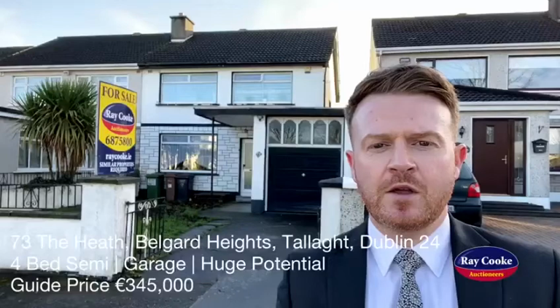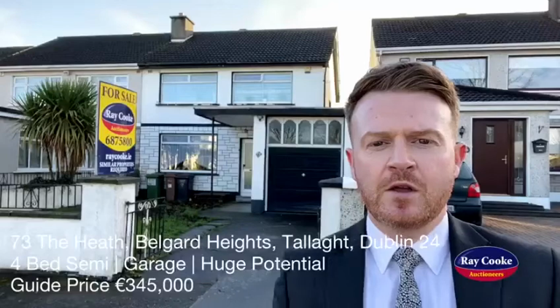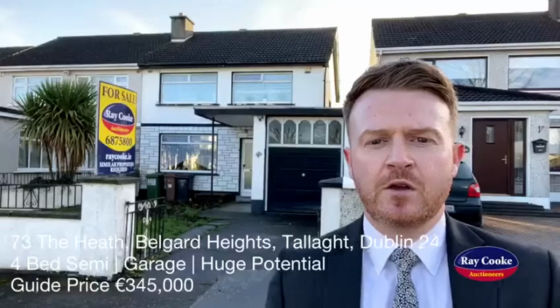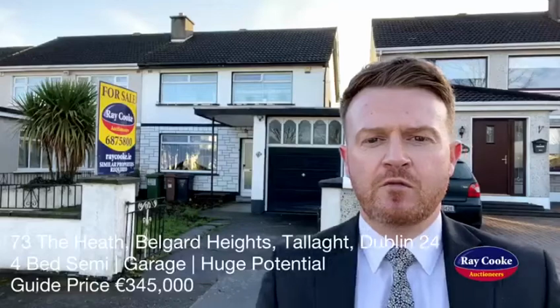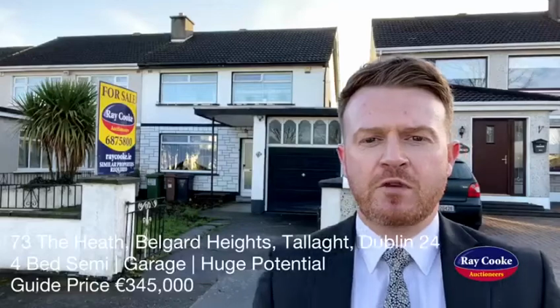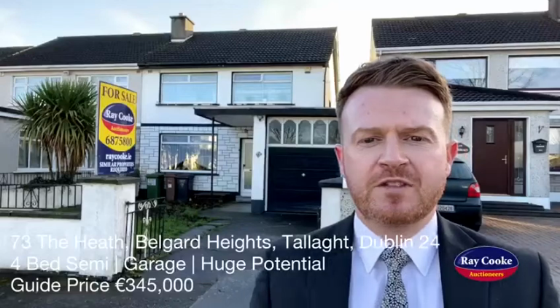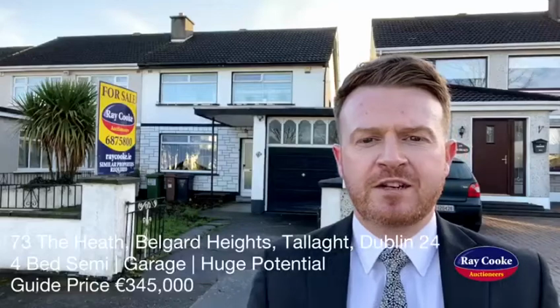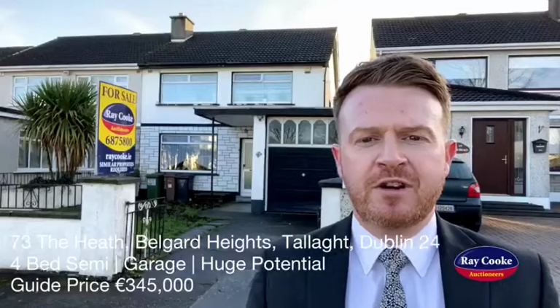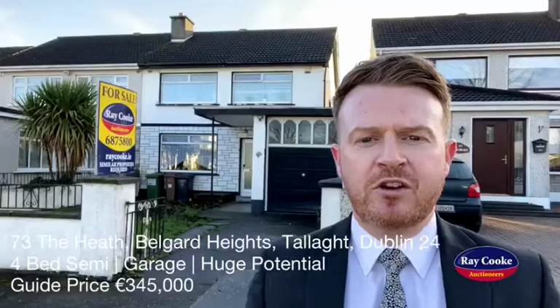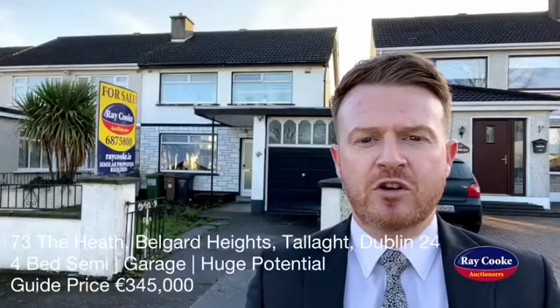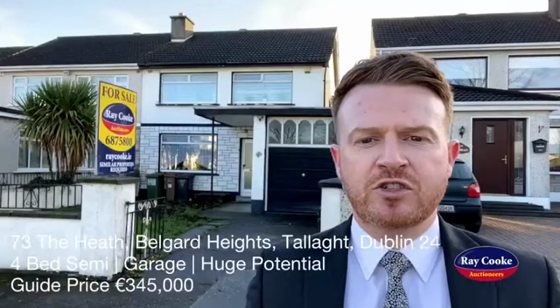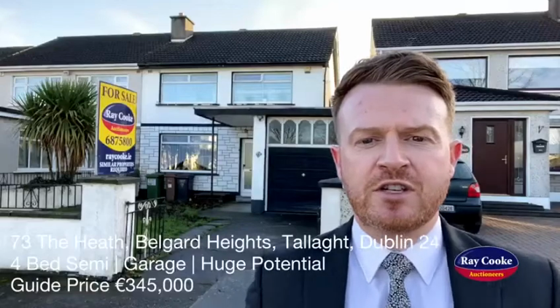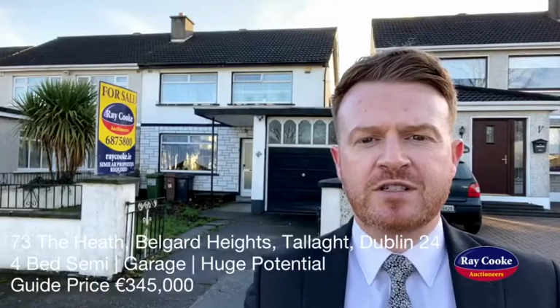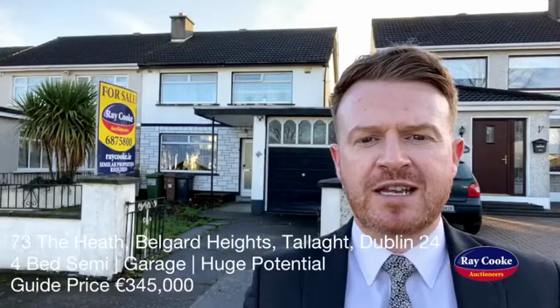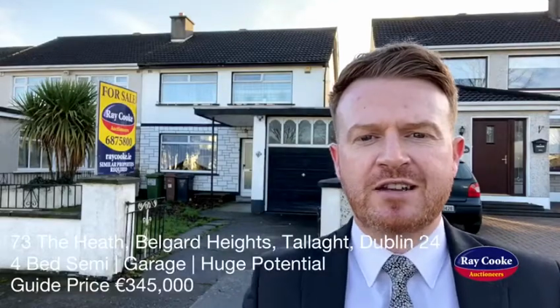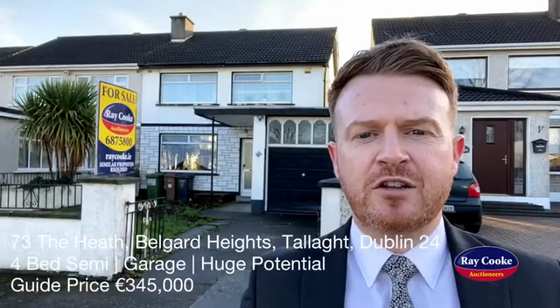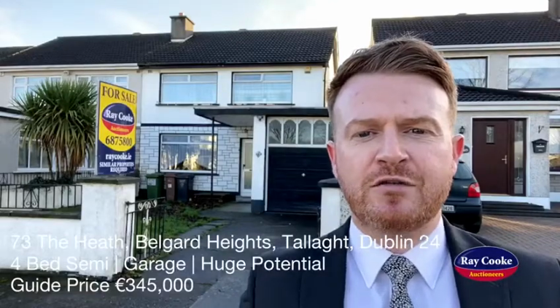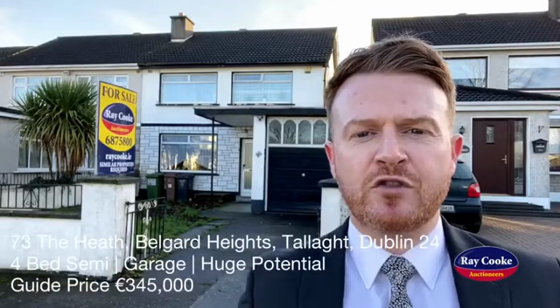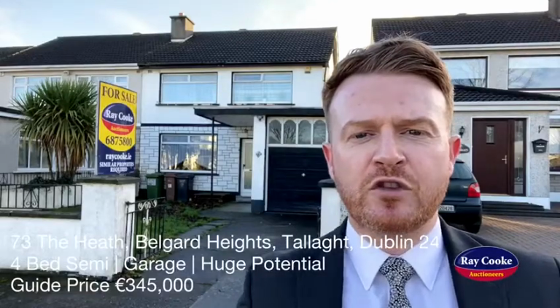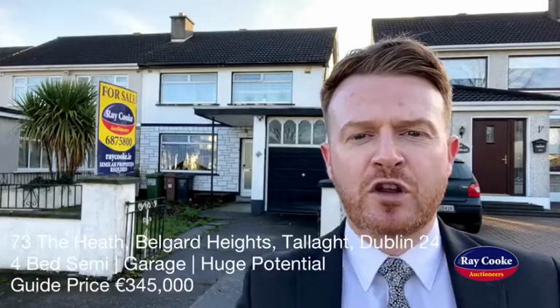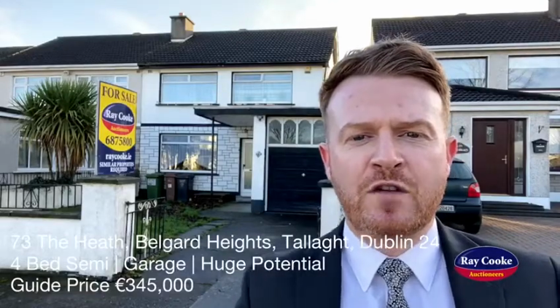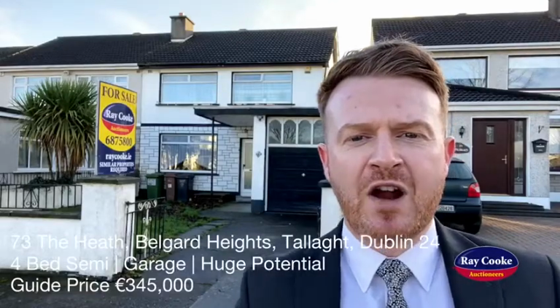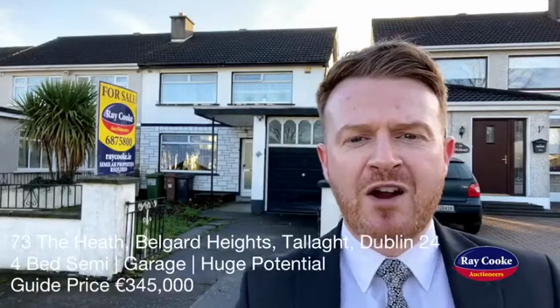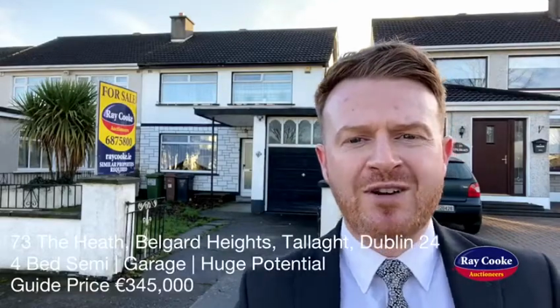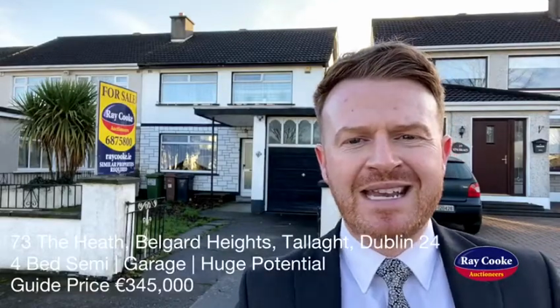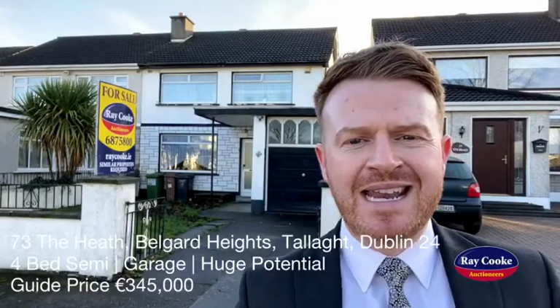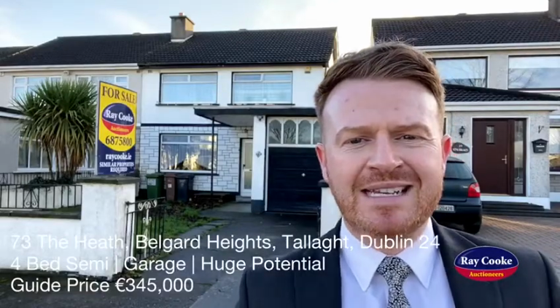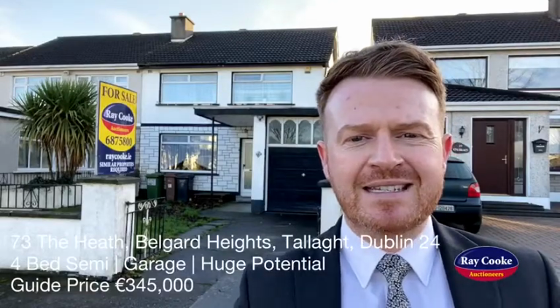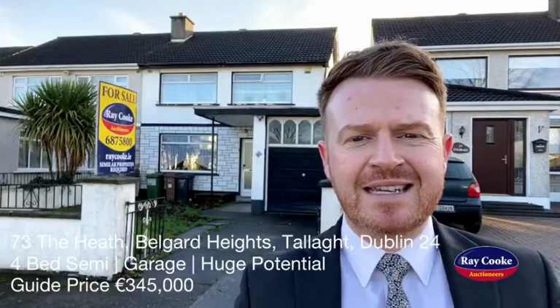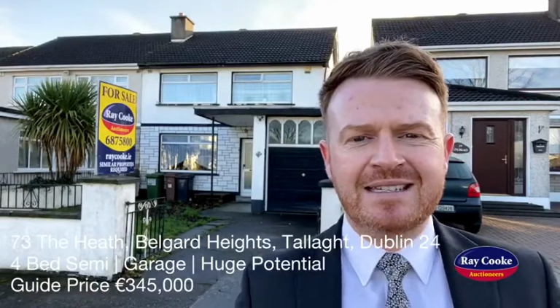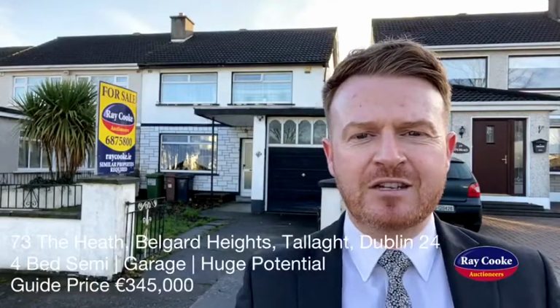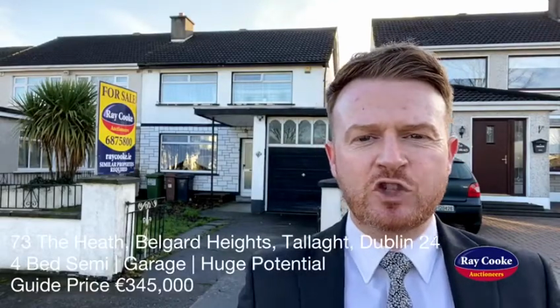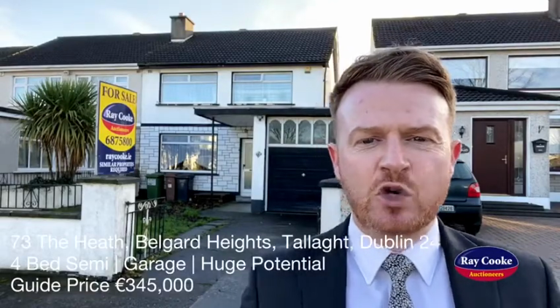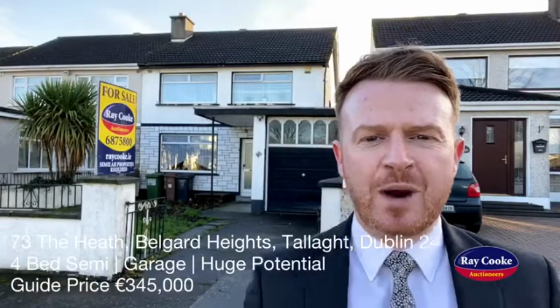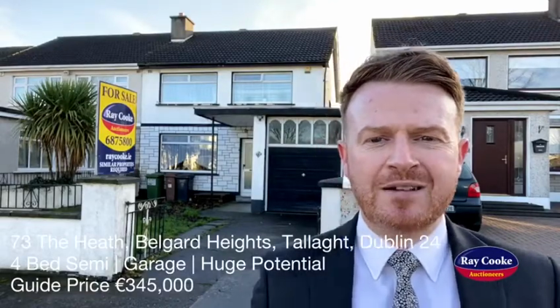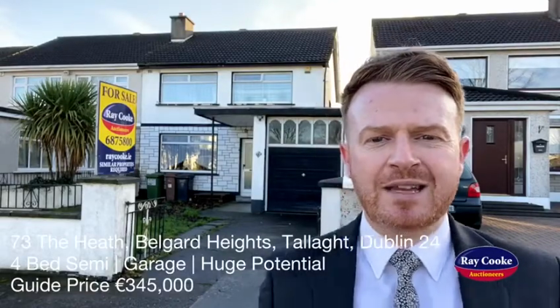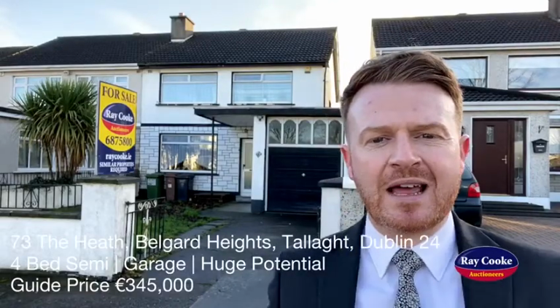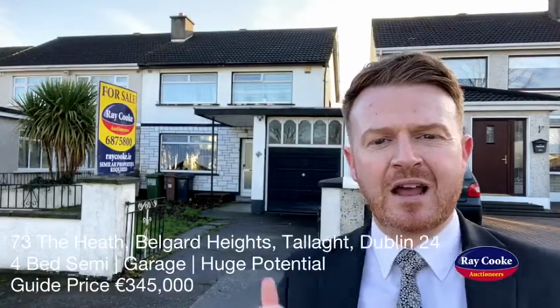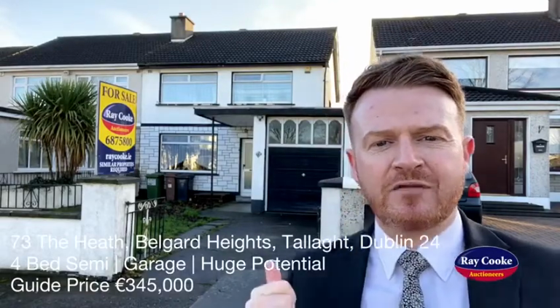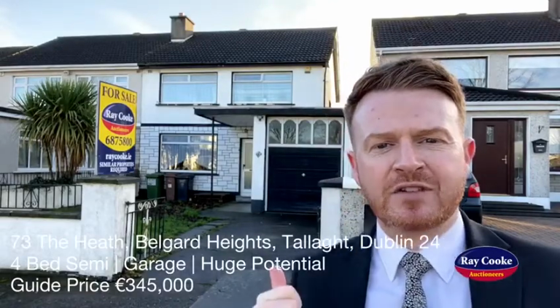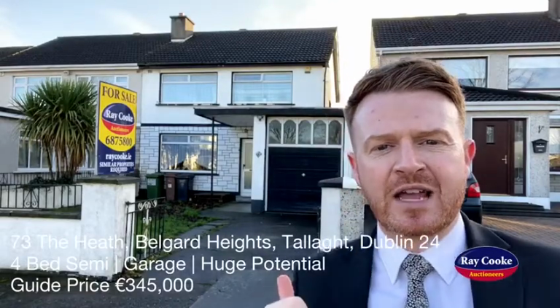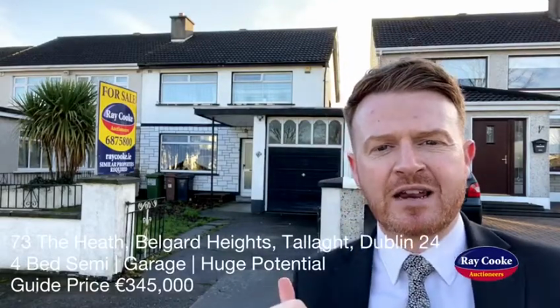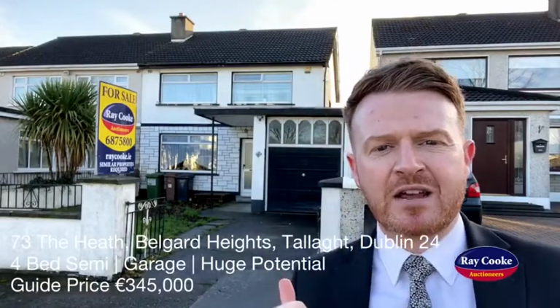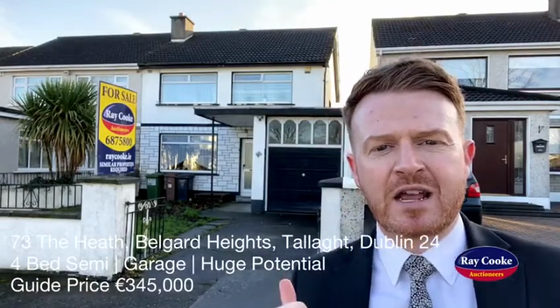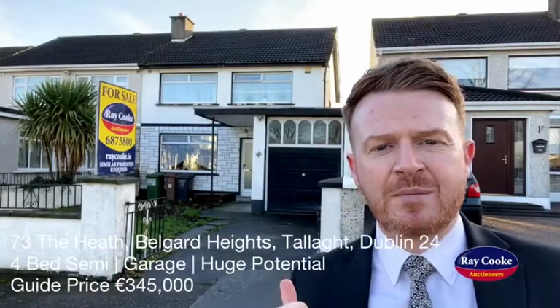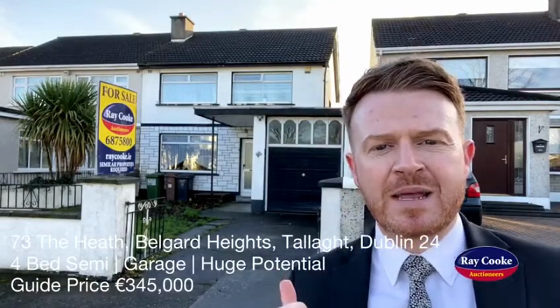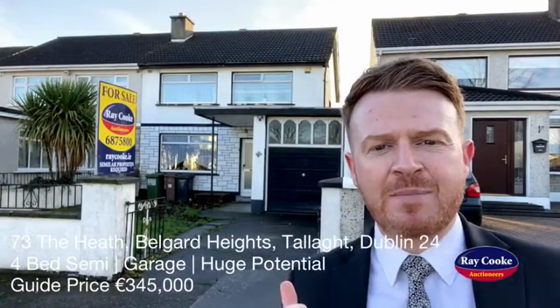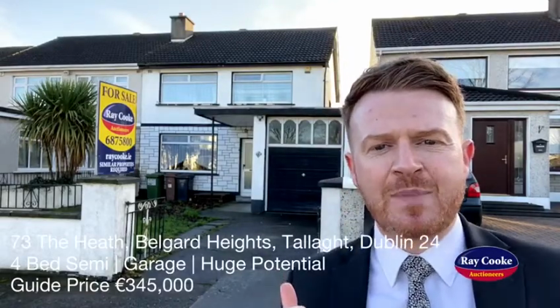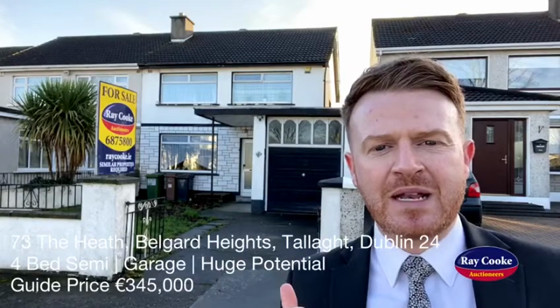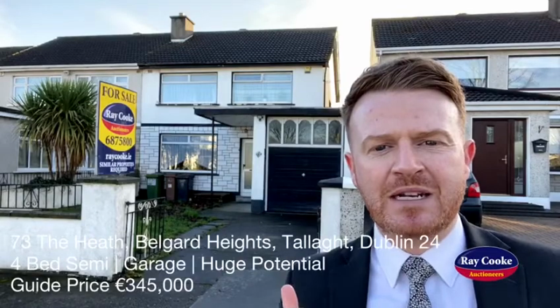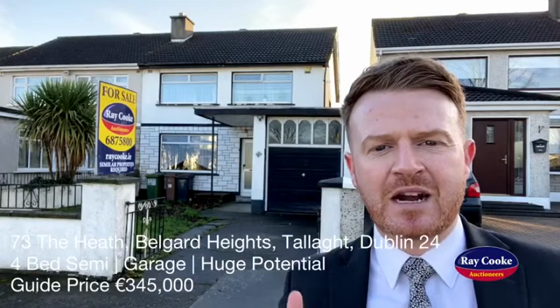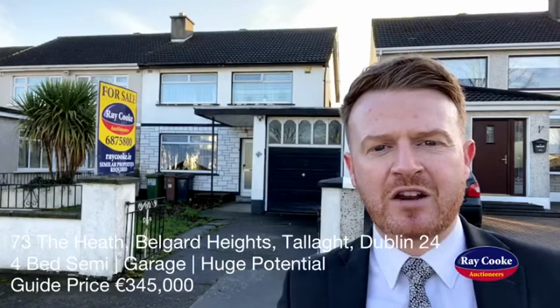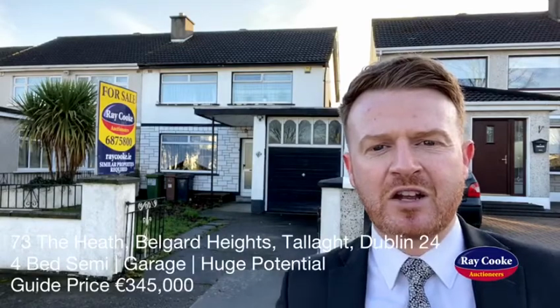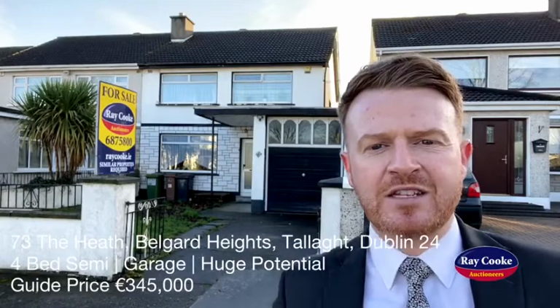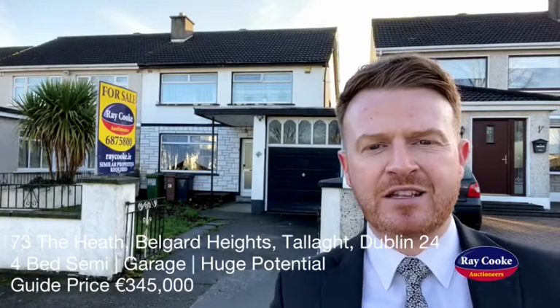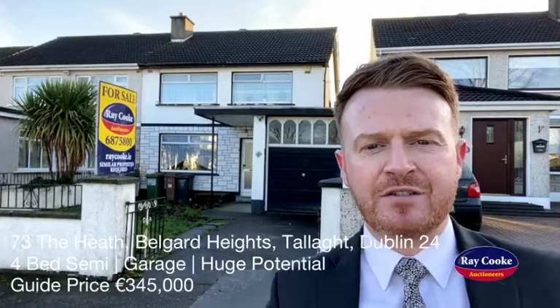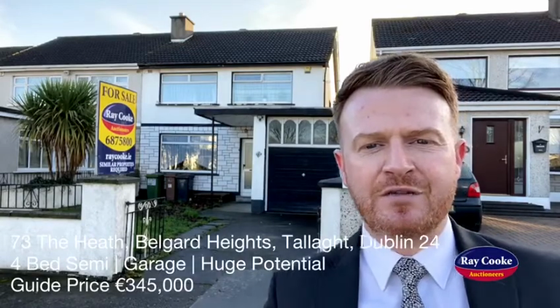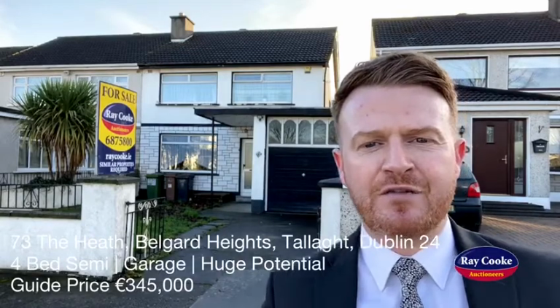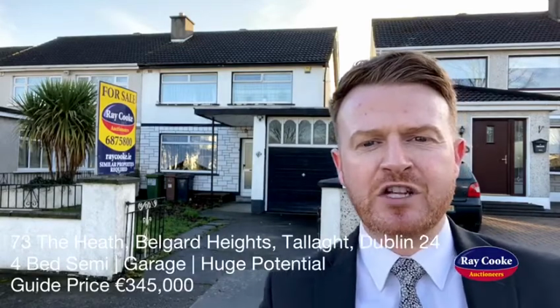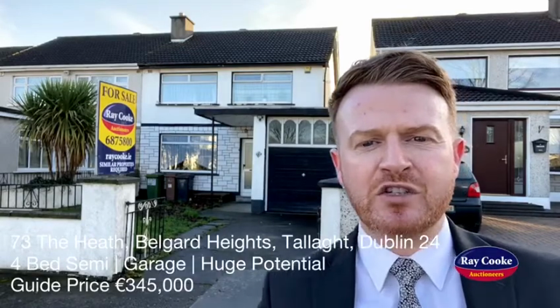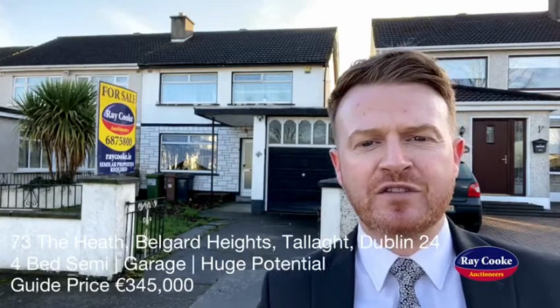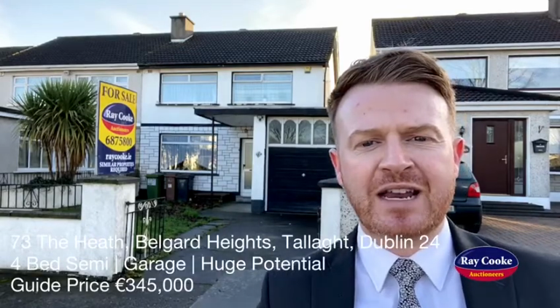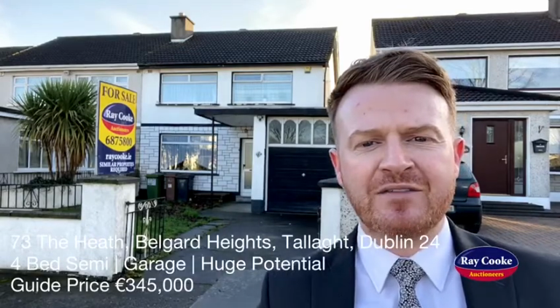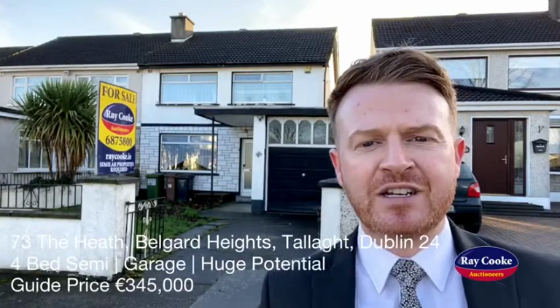Ross here from Rakey Rockshineers, standing at the front of our latest listing through our Tal office. I am in Bellegarde Heights on the fringe of Tala Village.